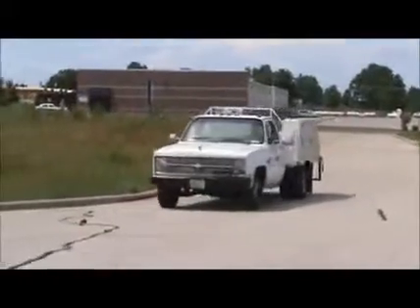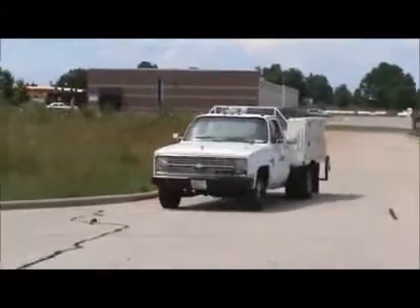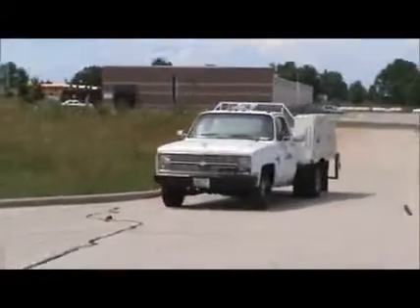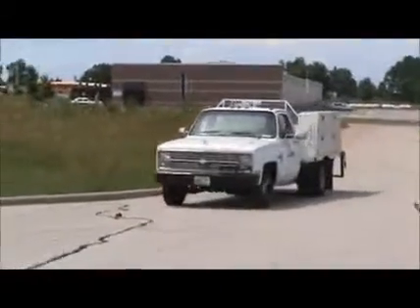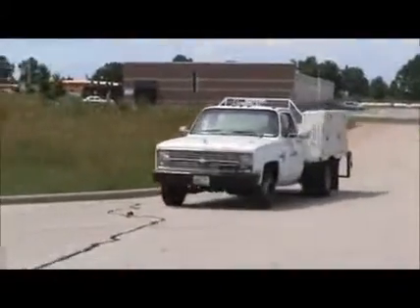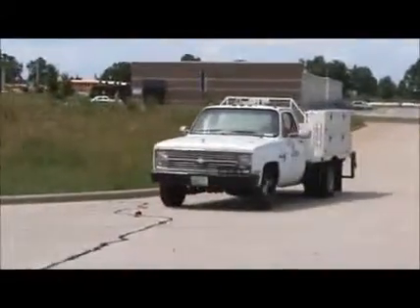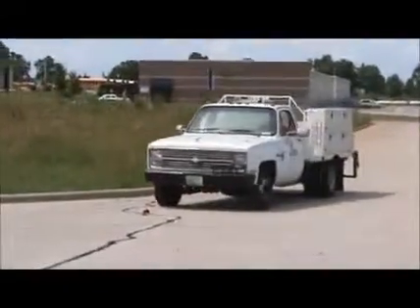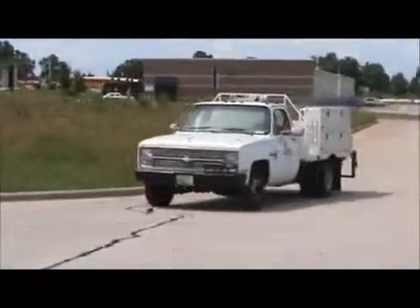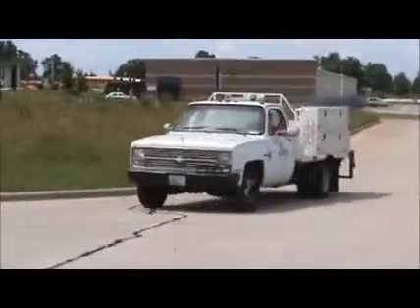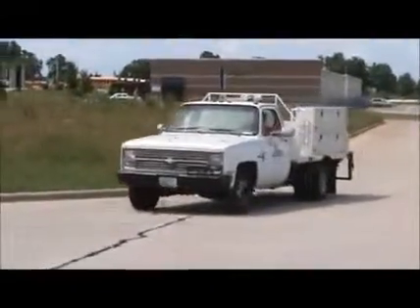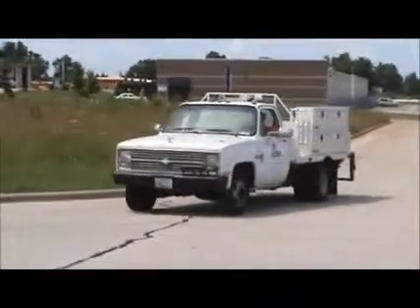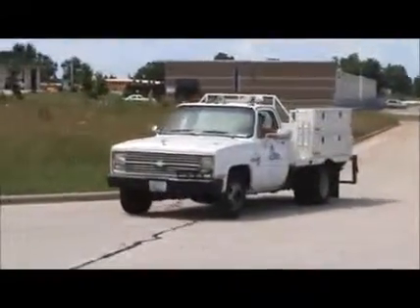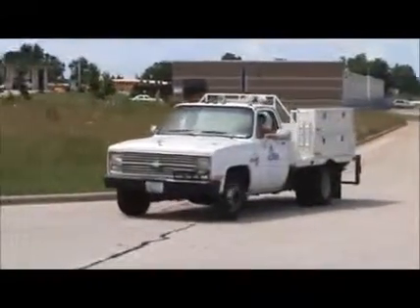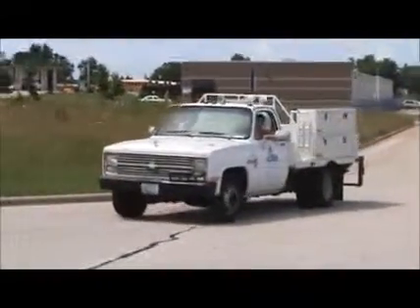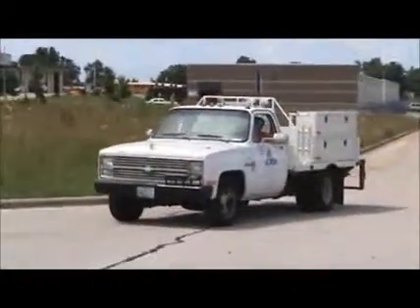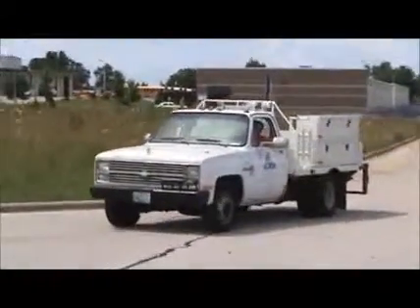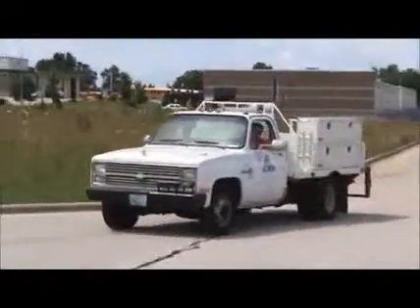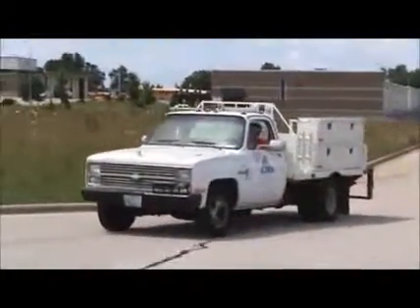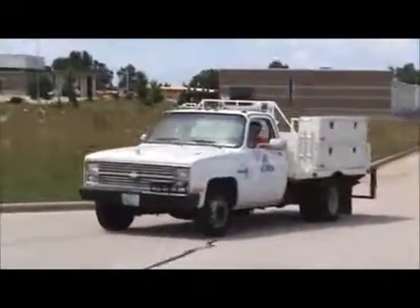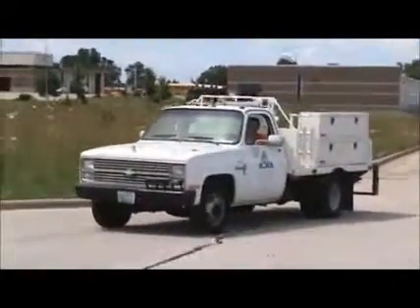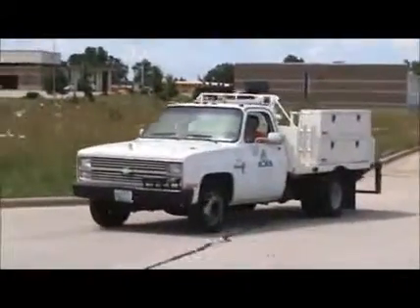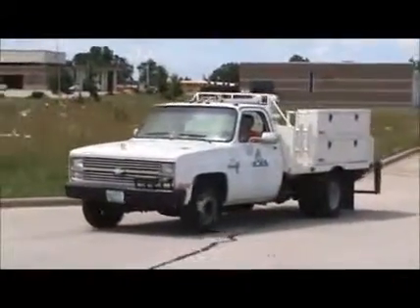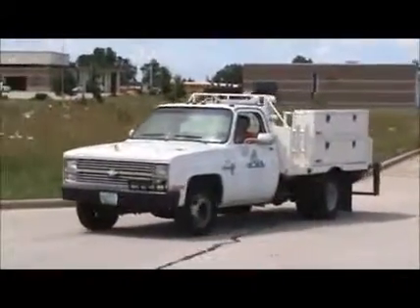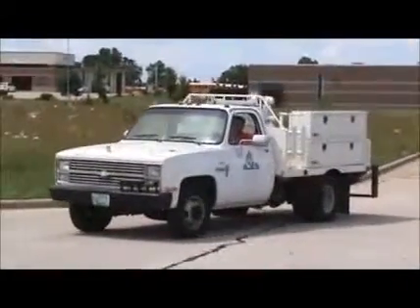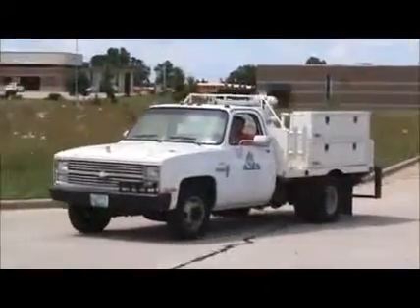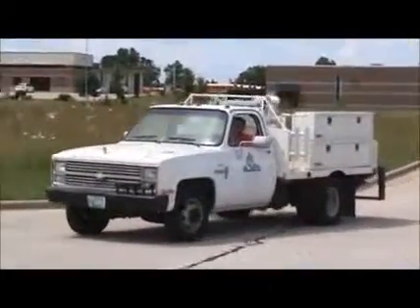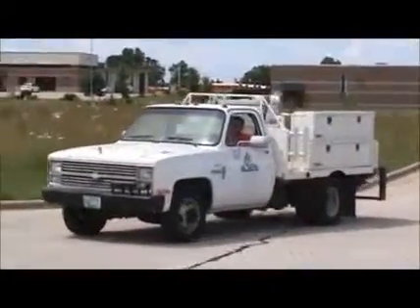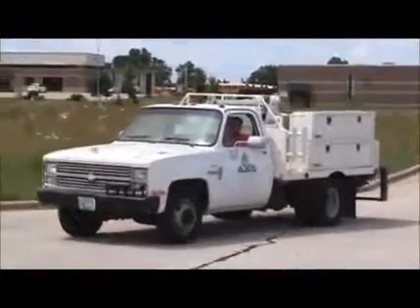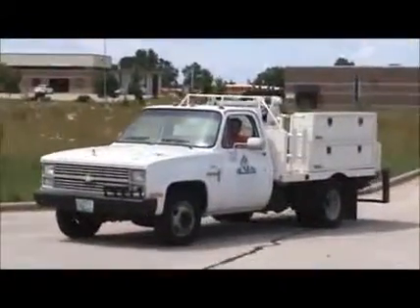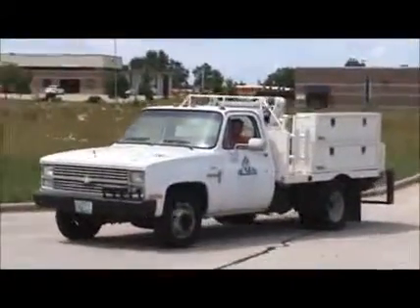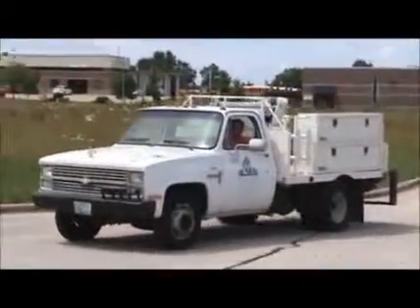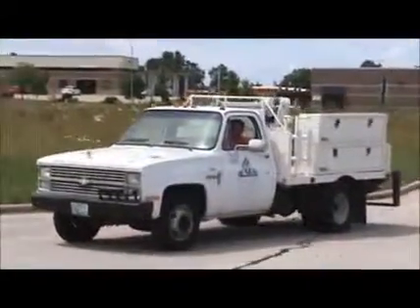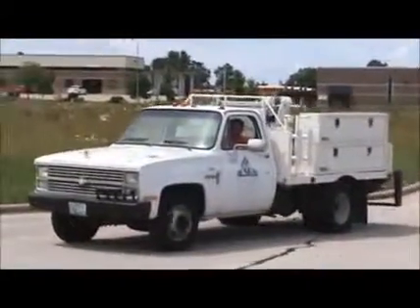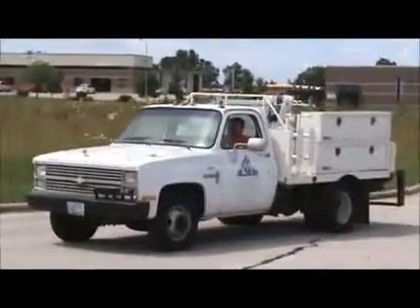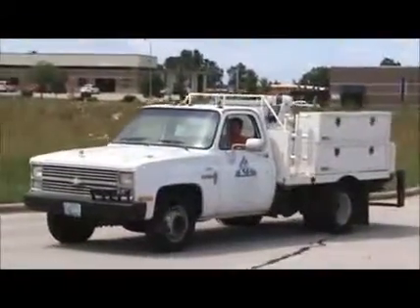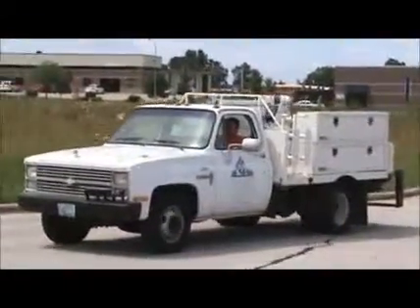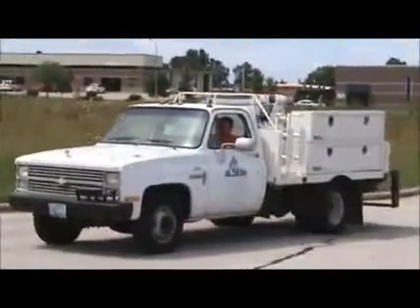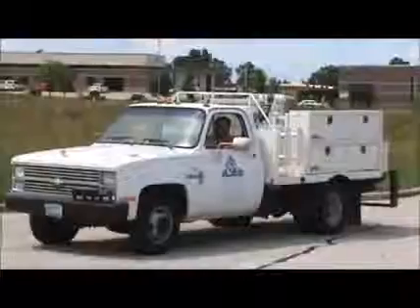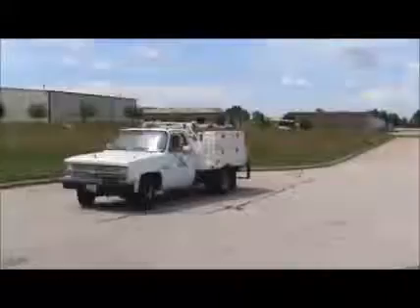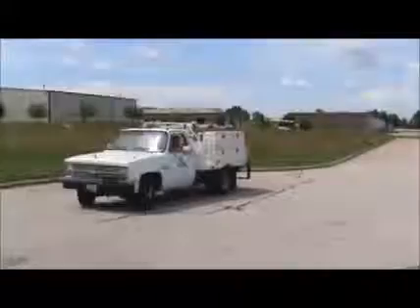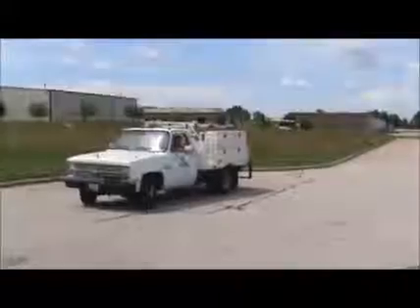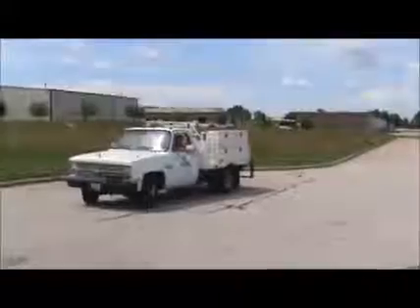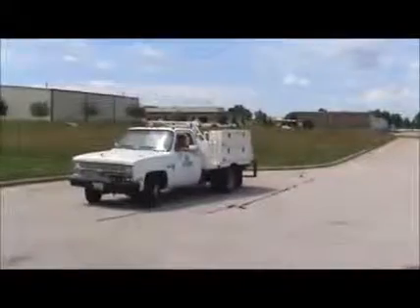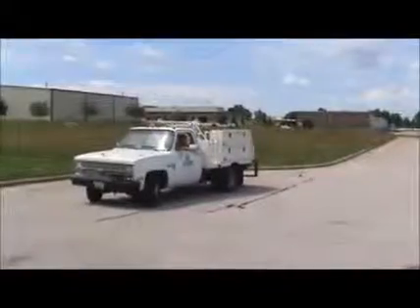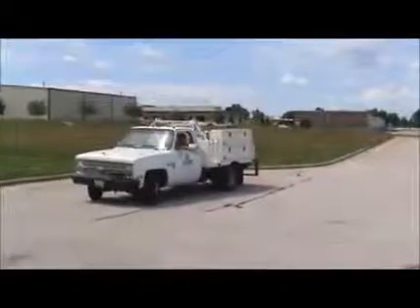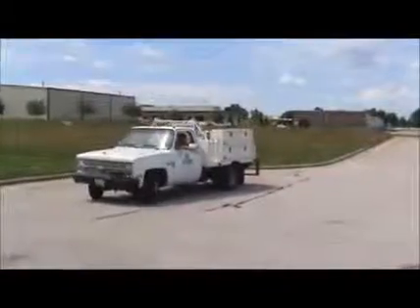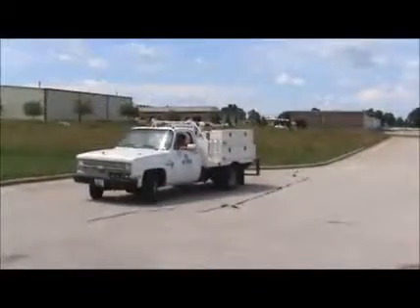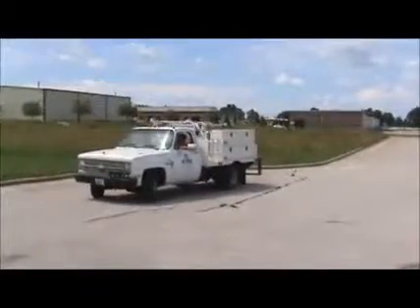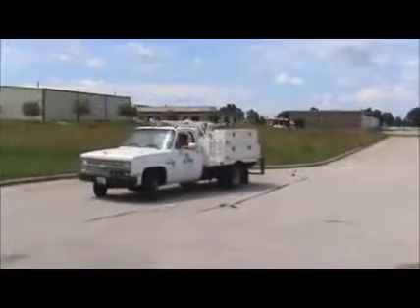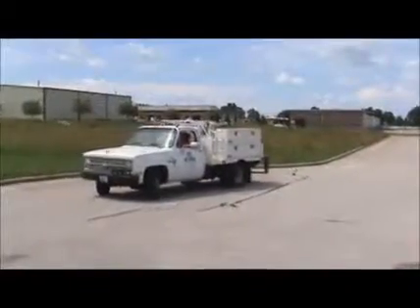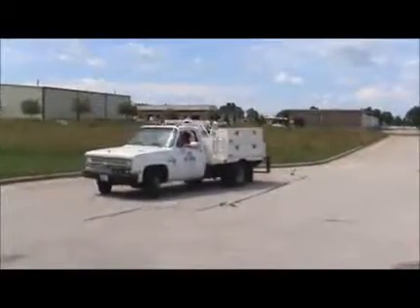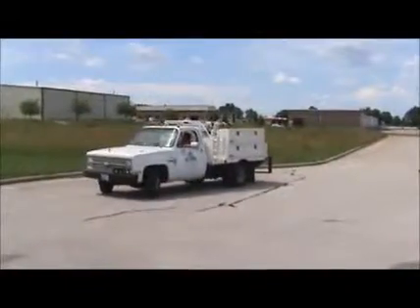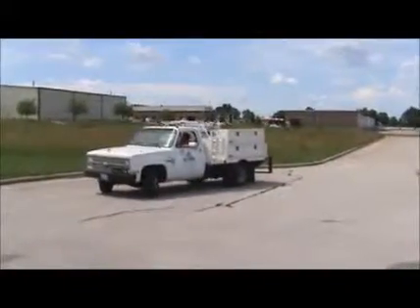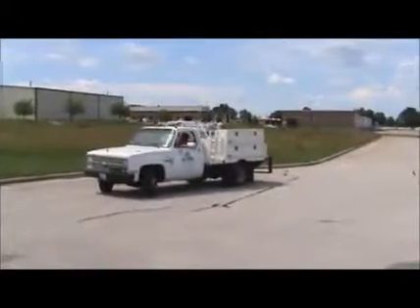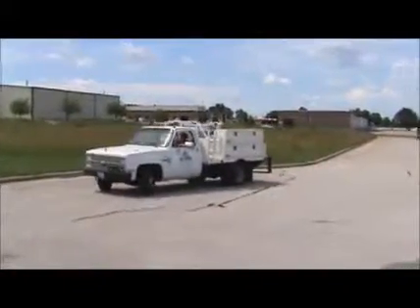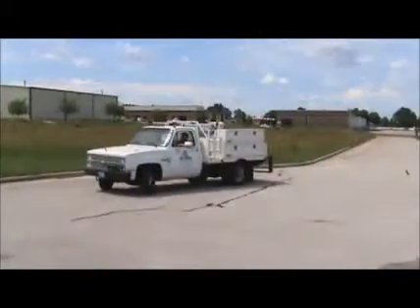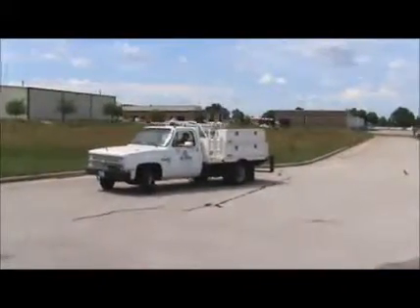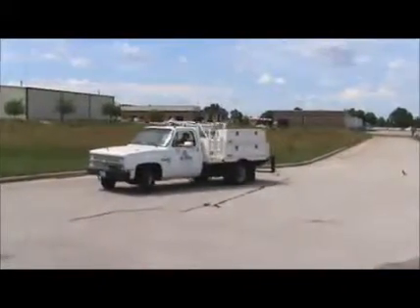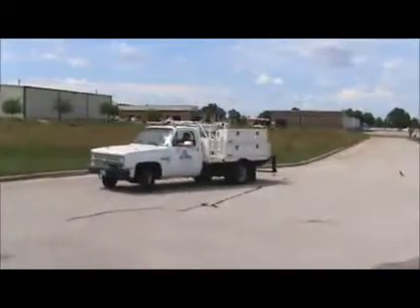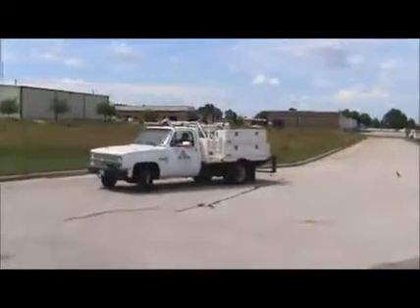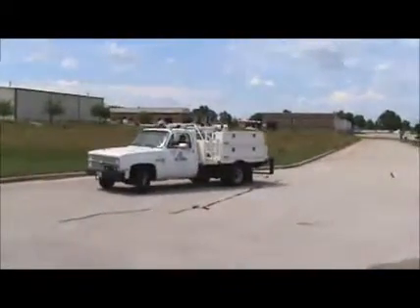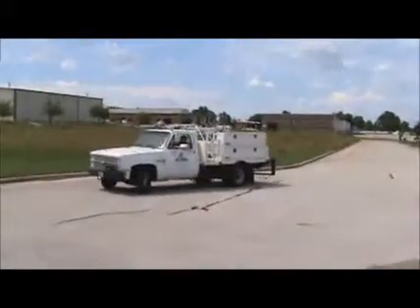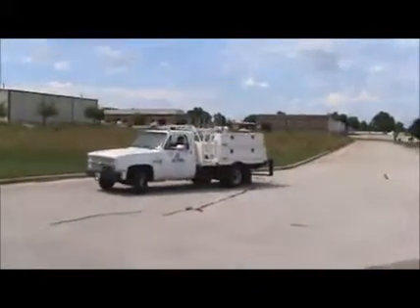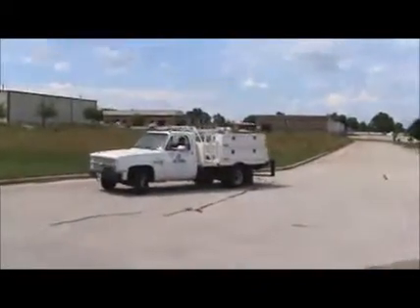Backup alarm works on it. There's your backup alarm.